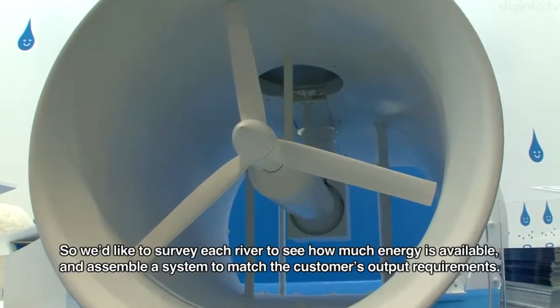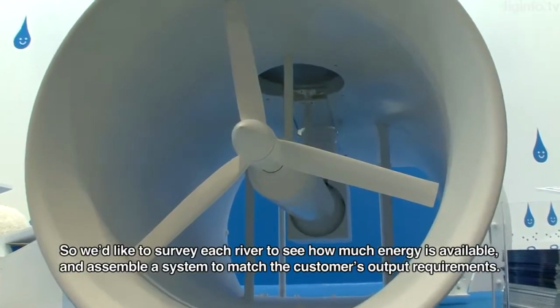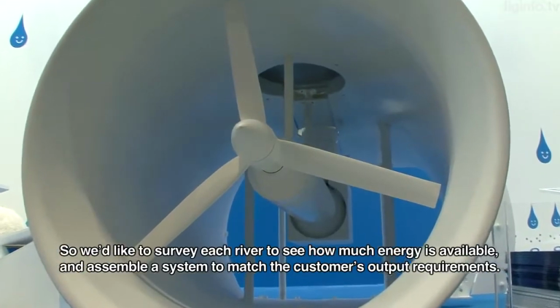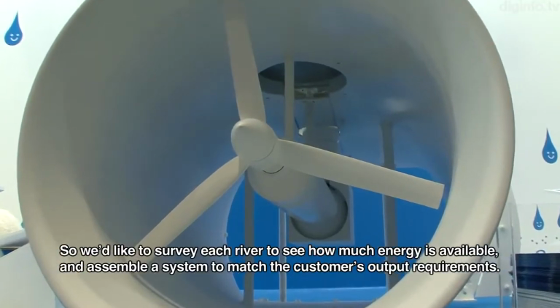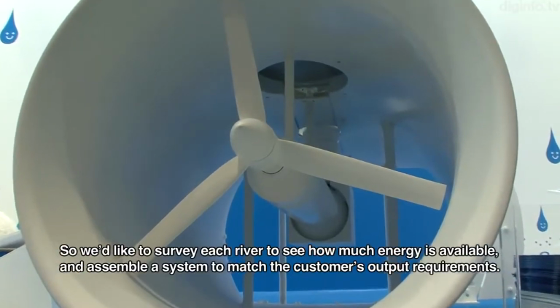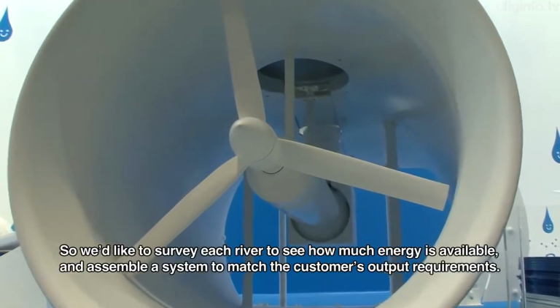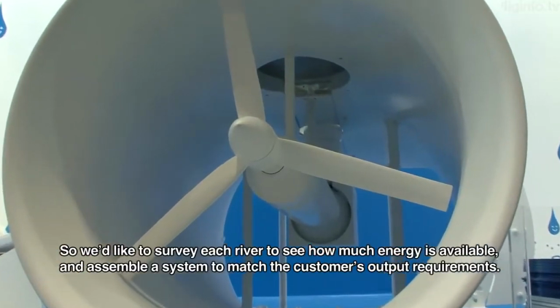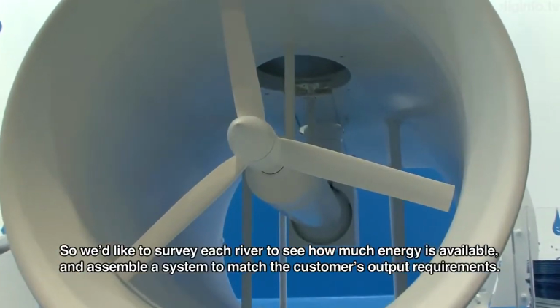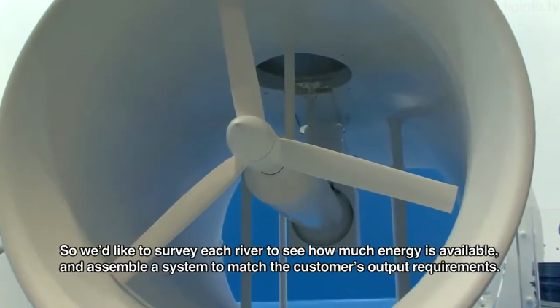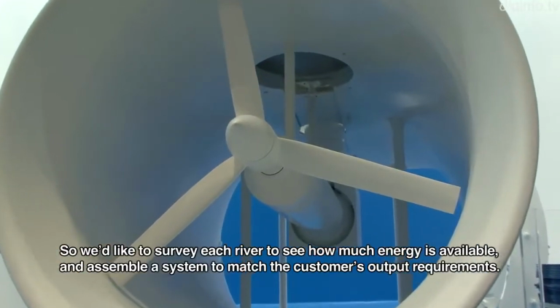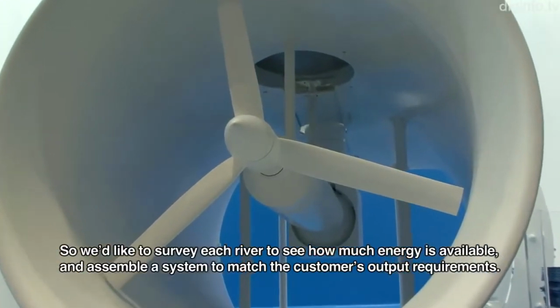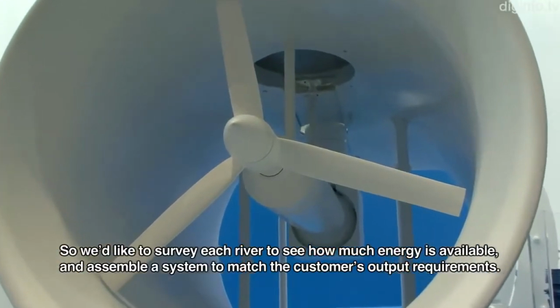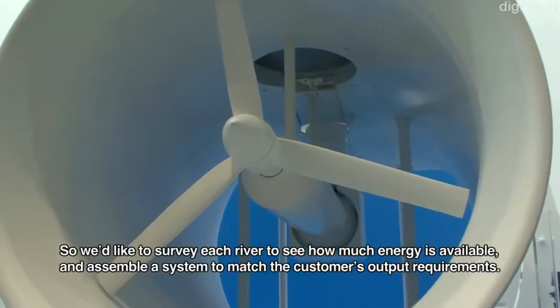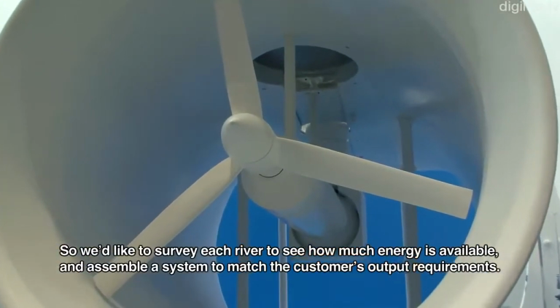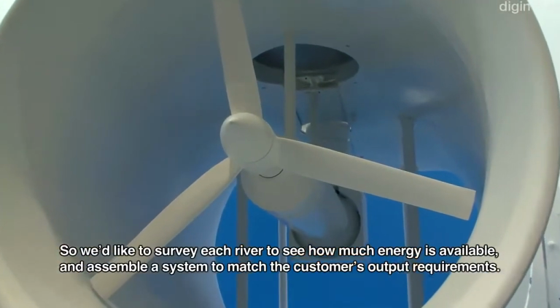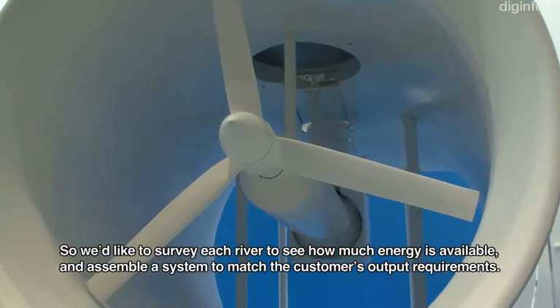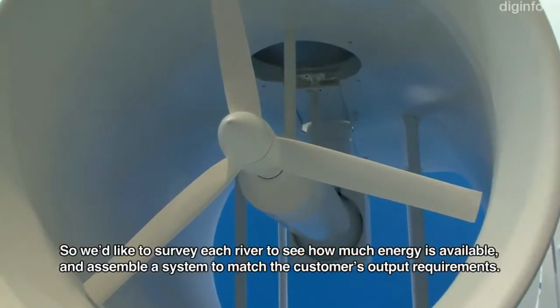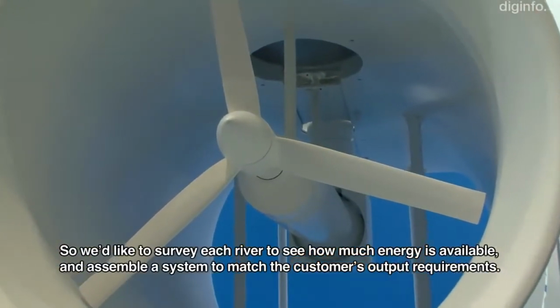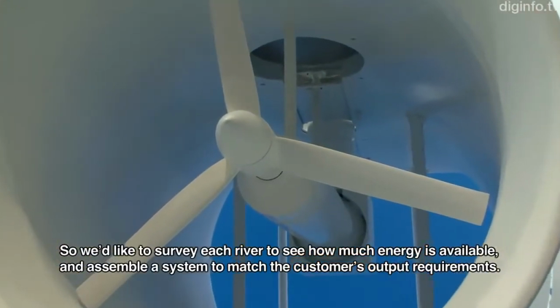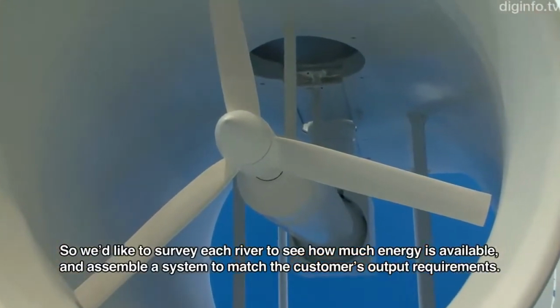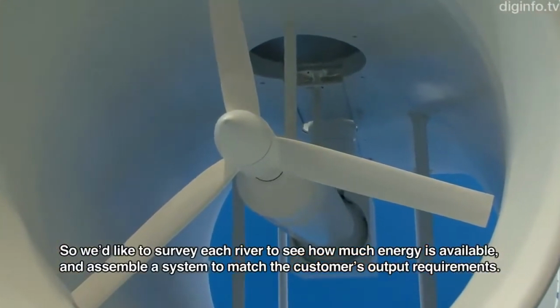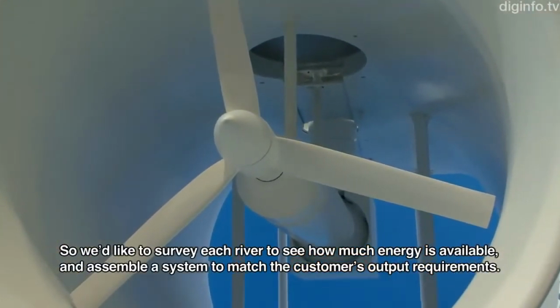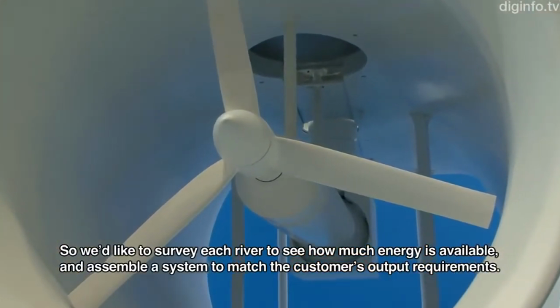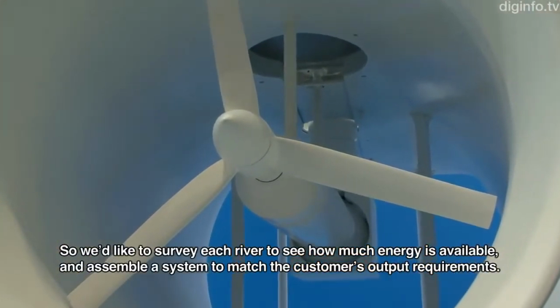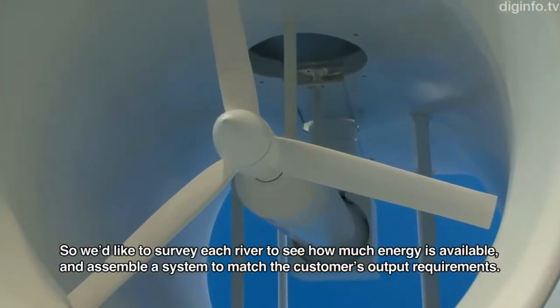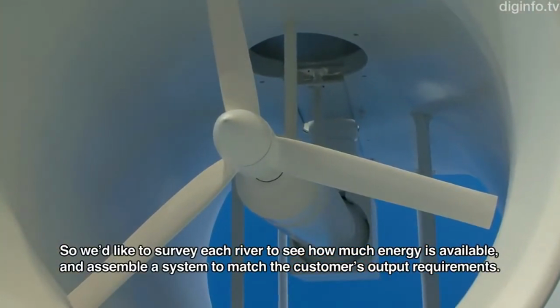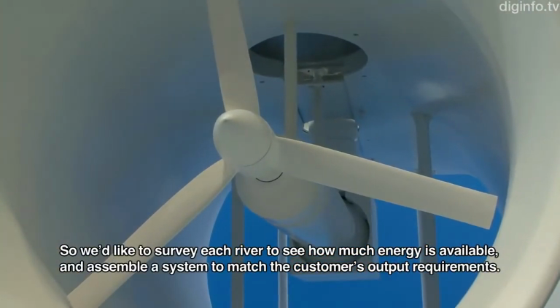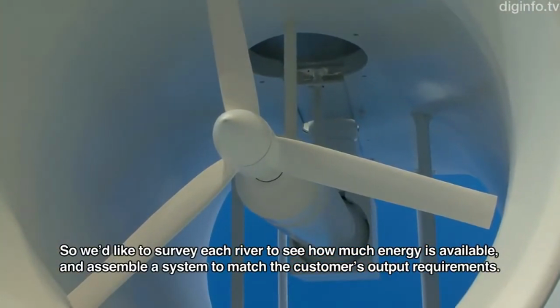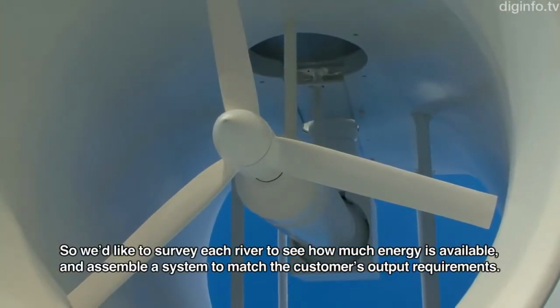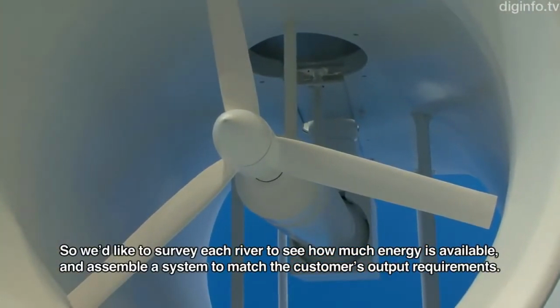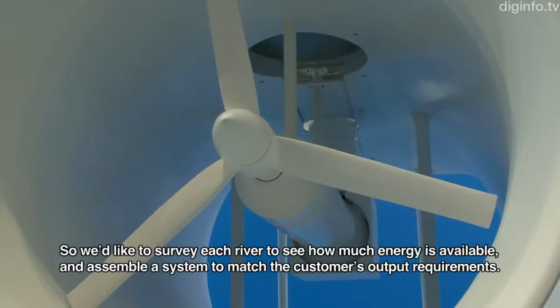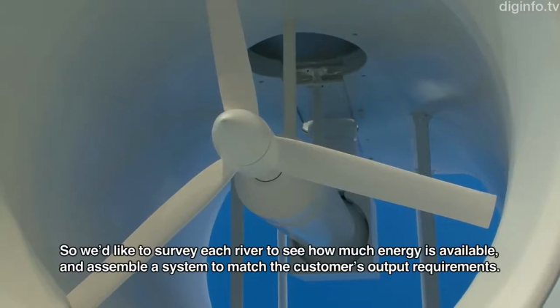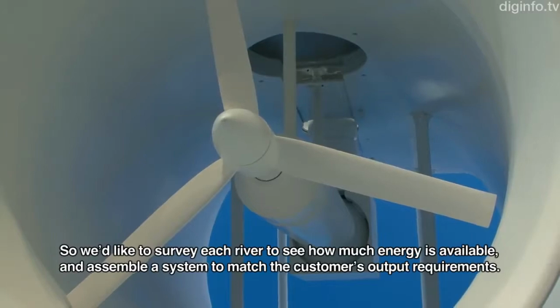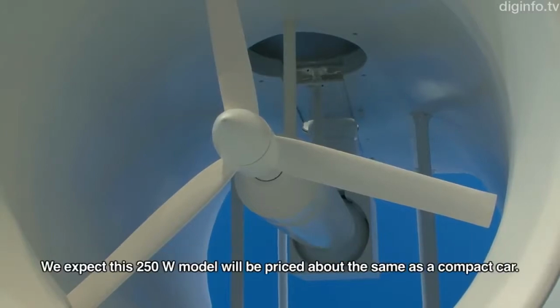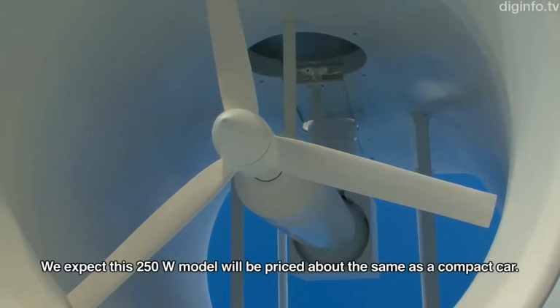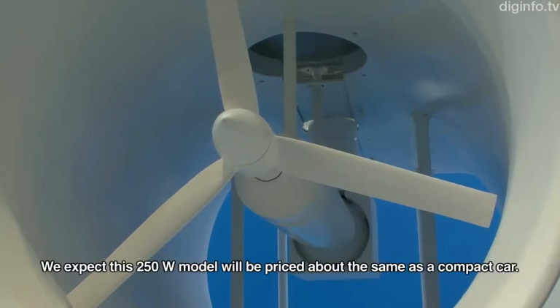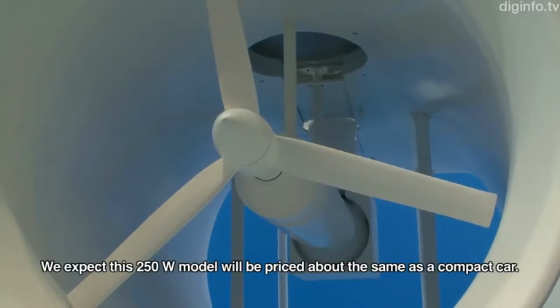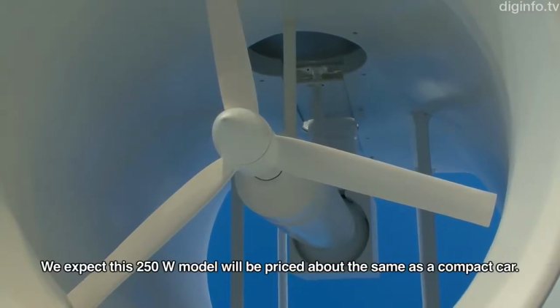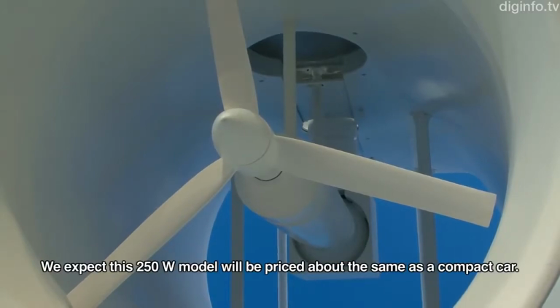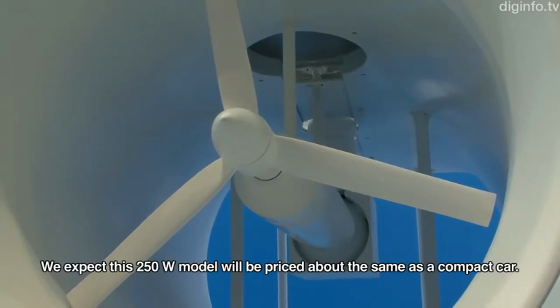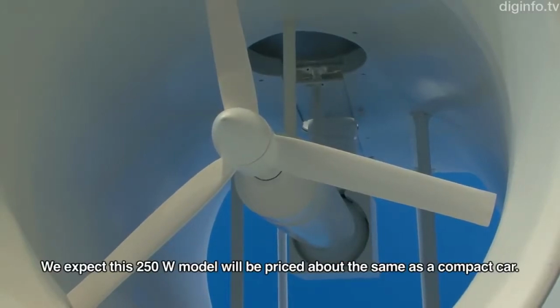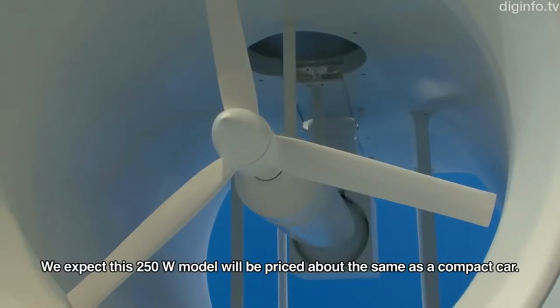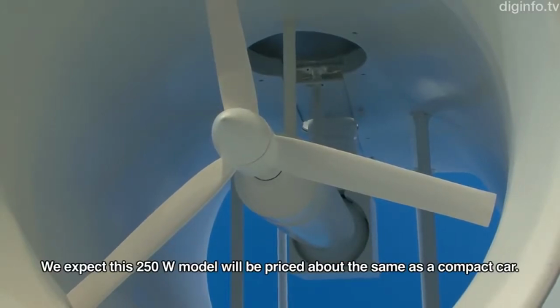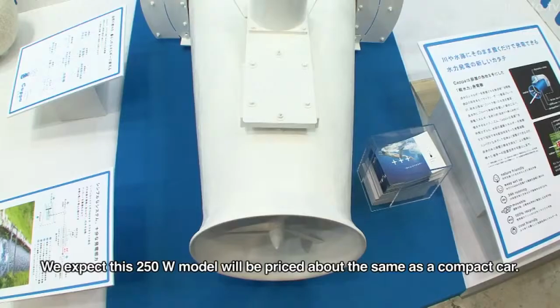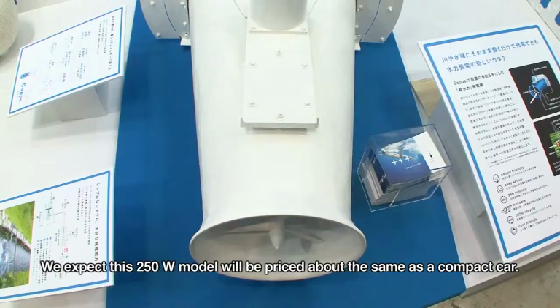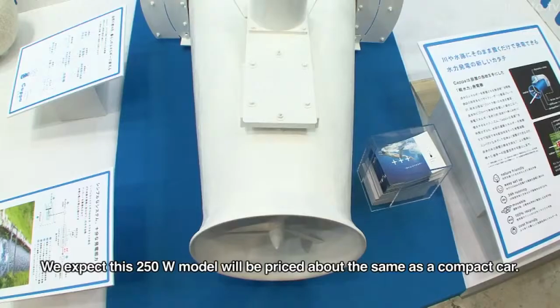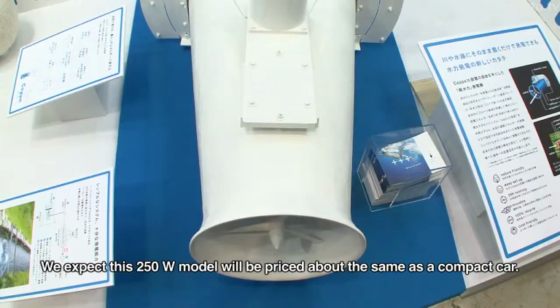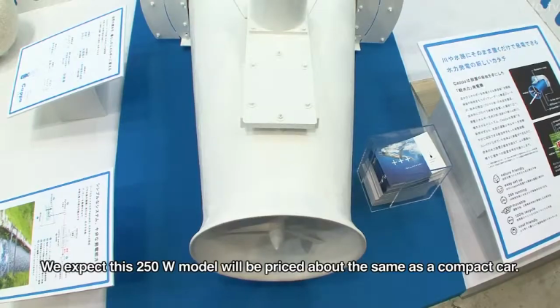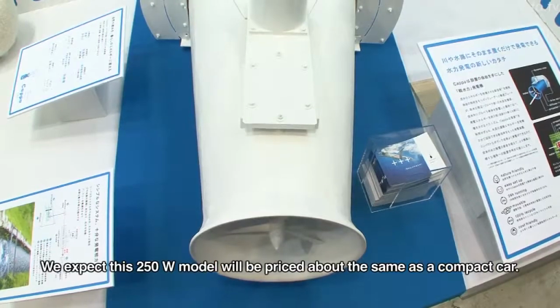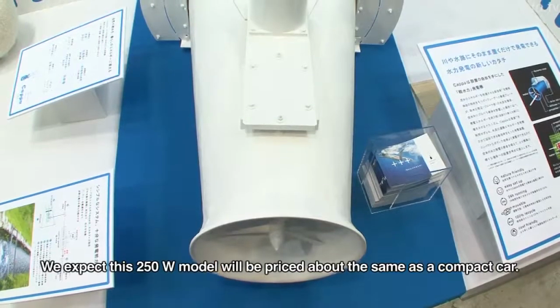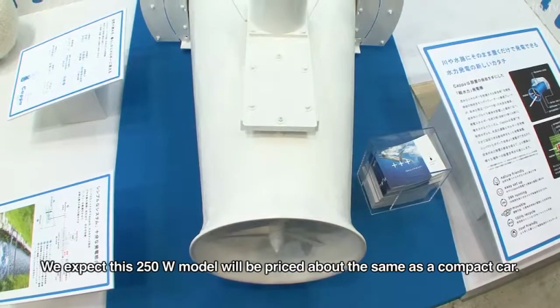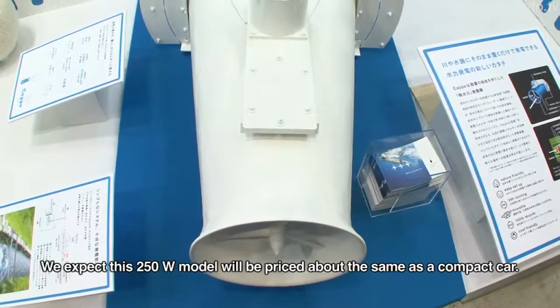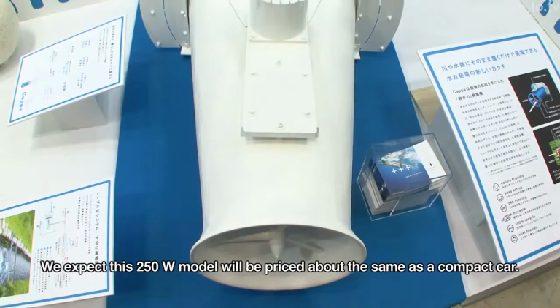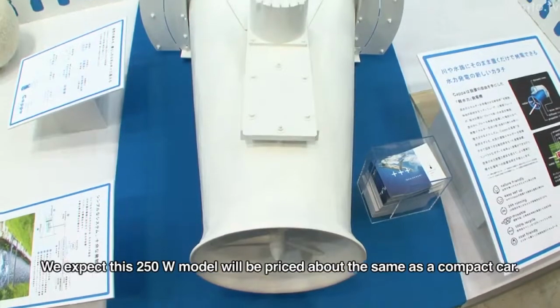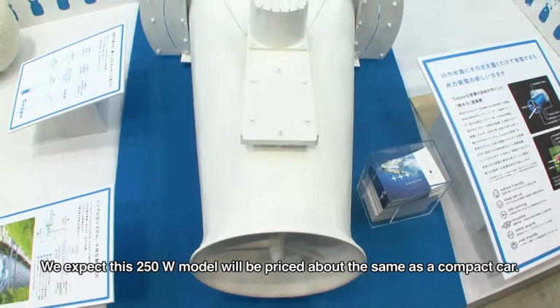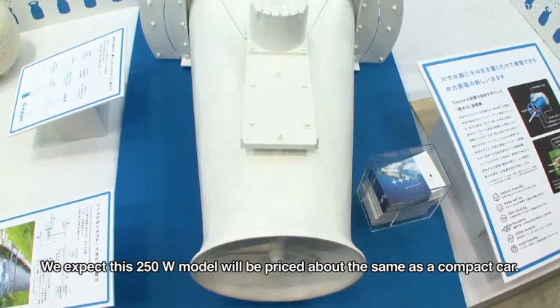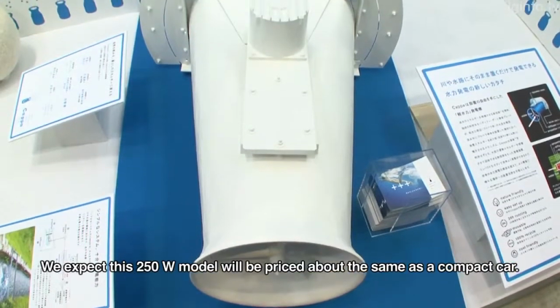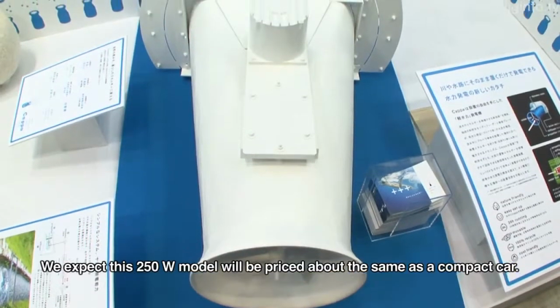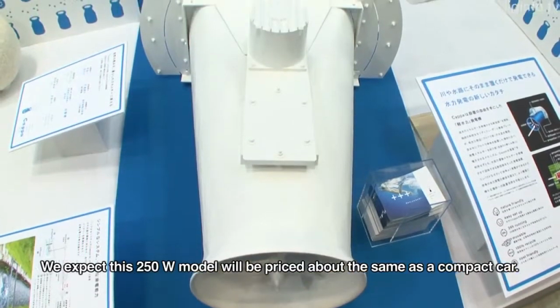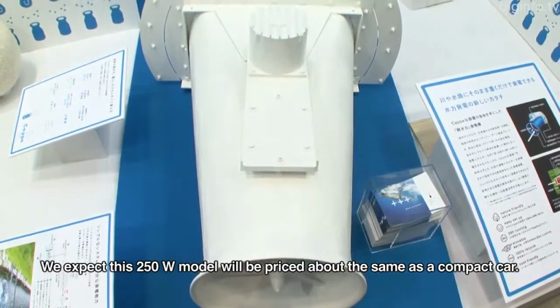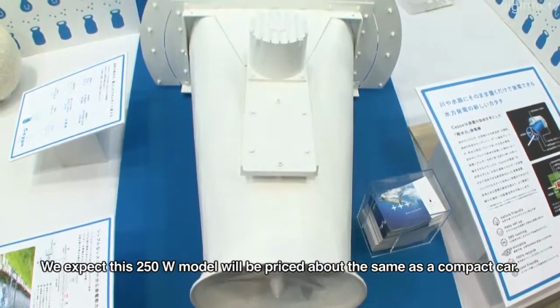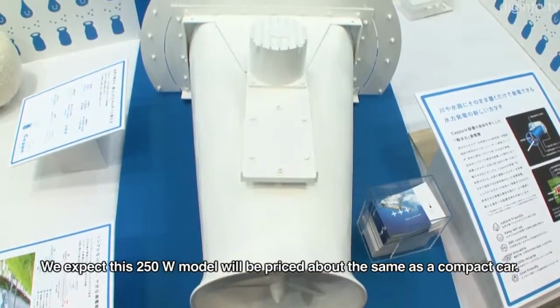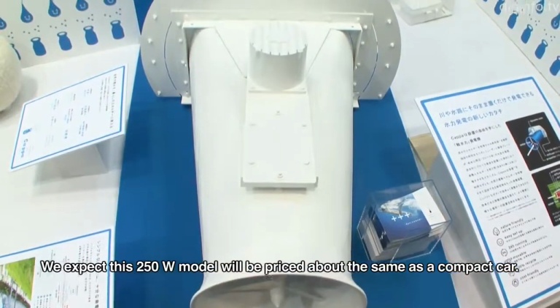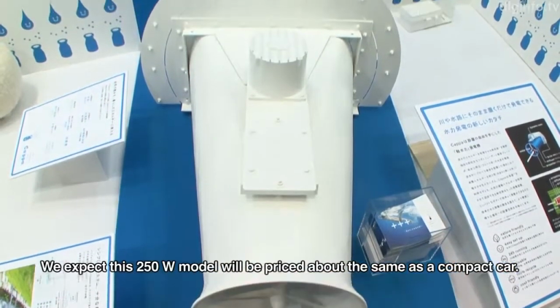I'd like to use a combination of the equipment, and I'd like to use a model of 250W.